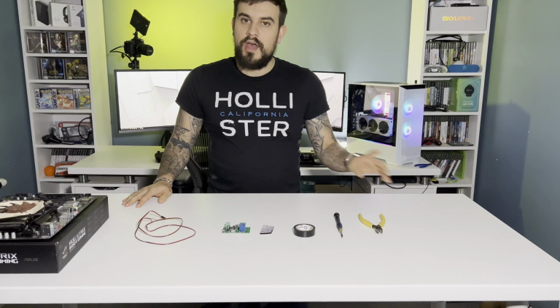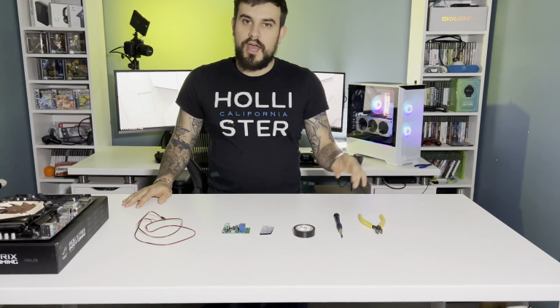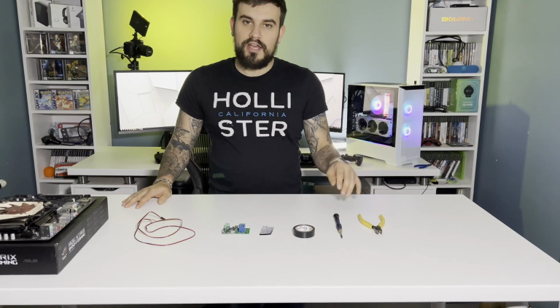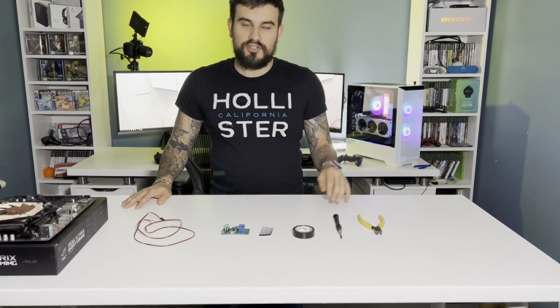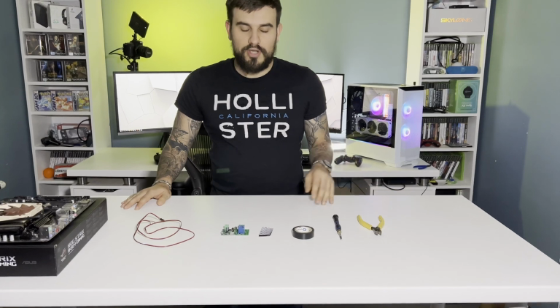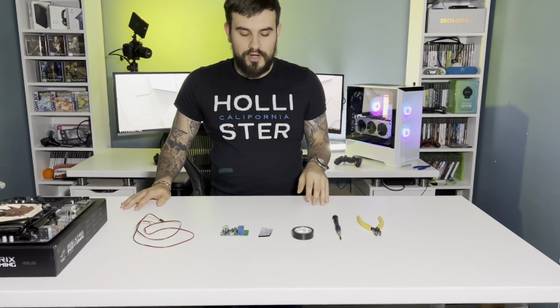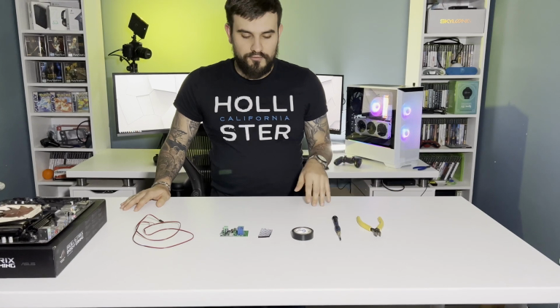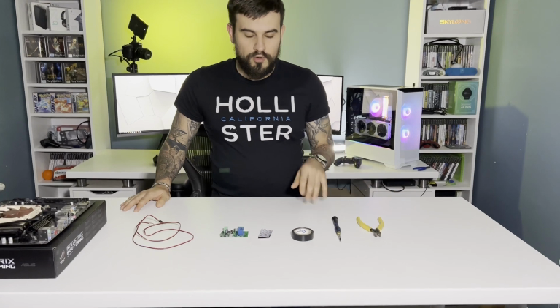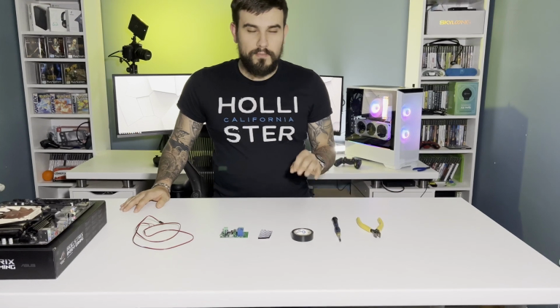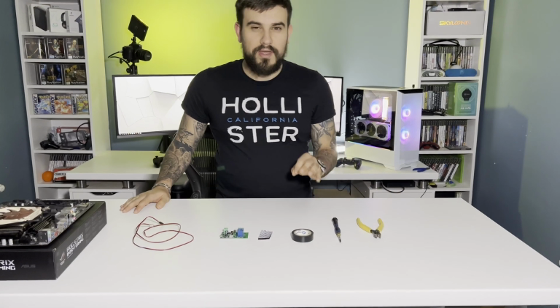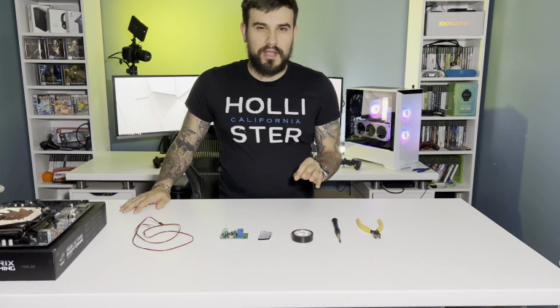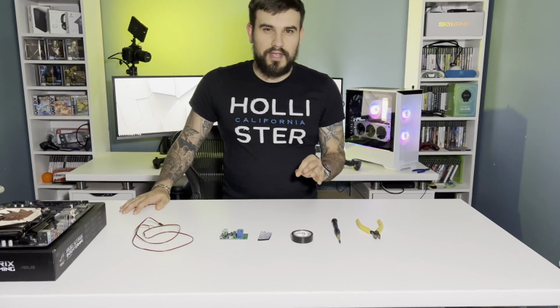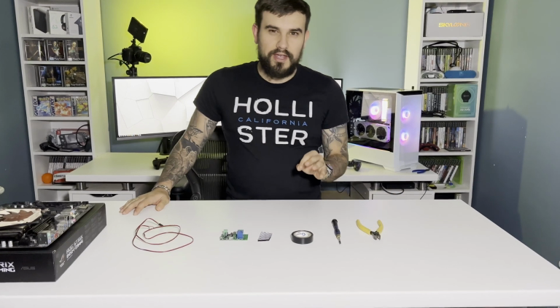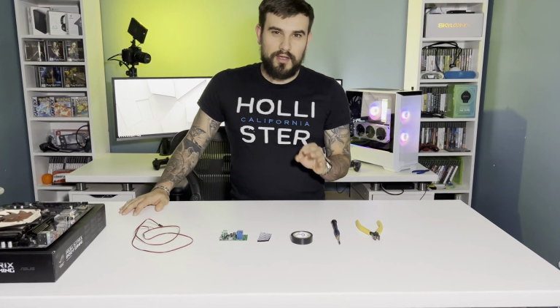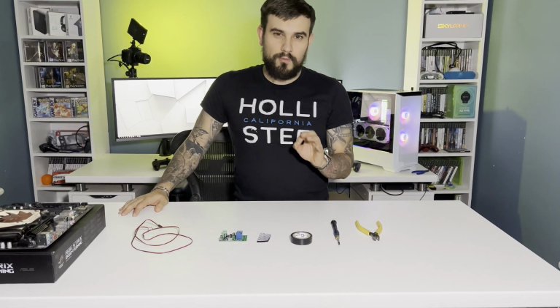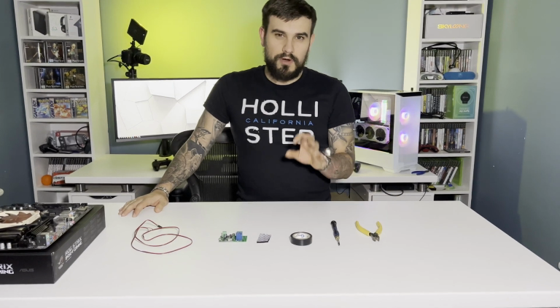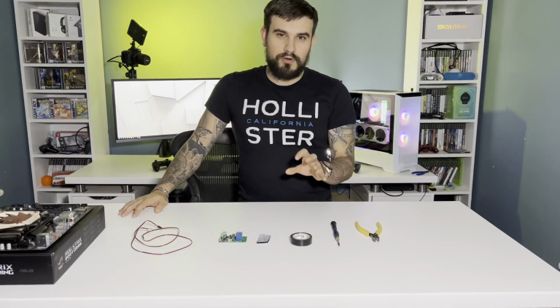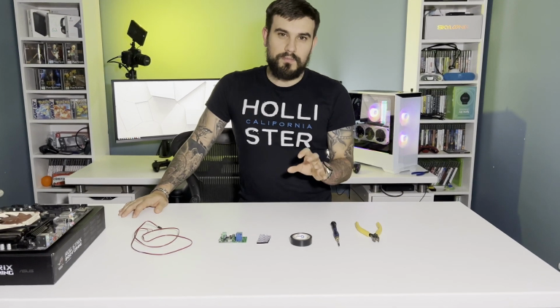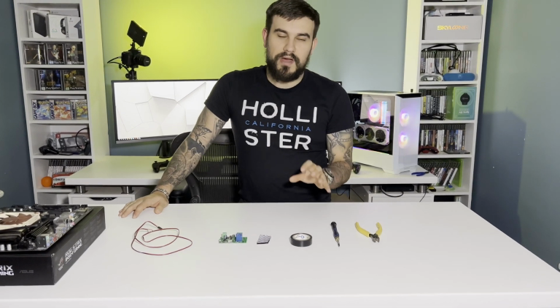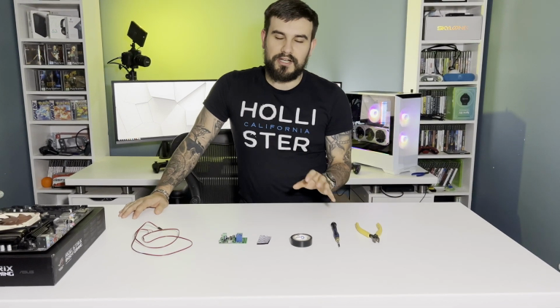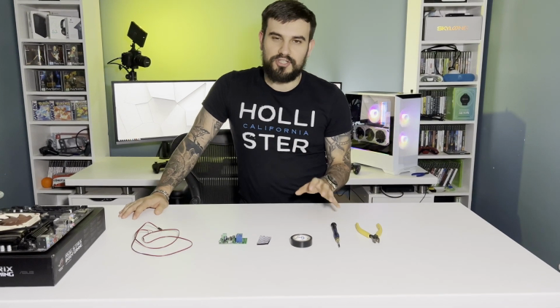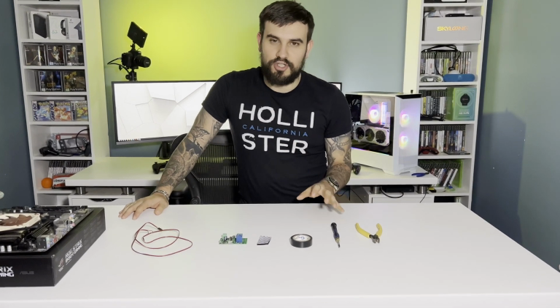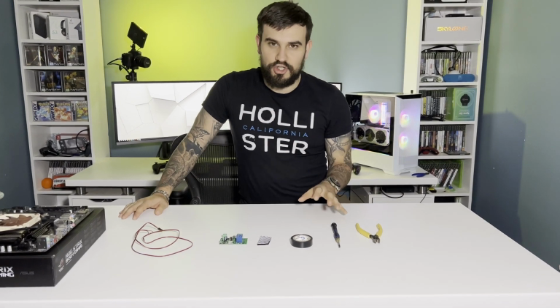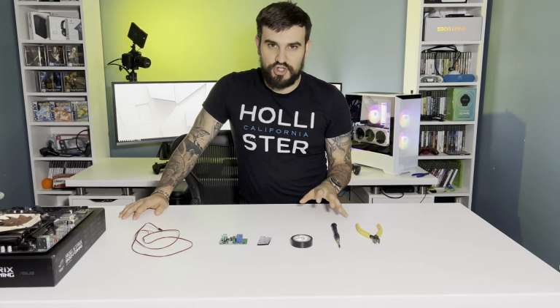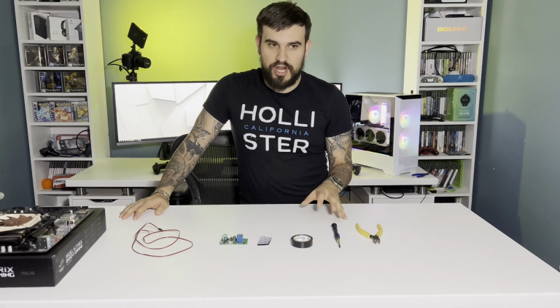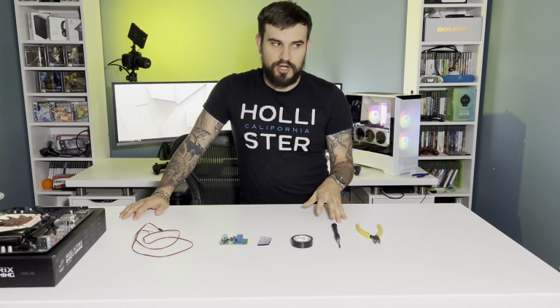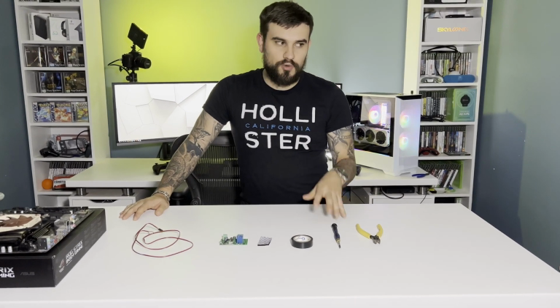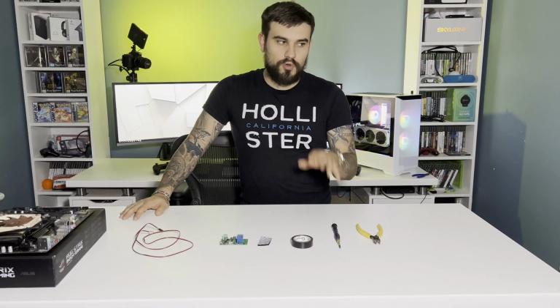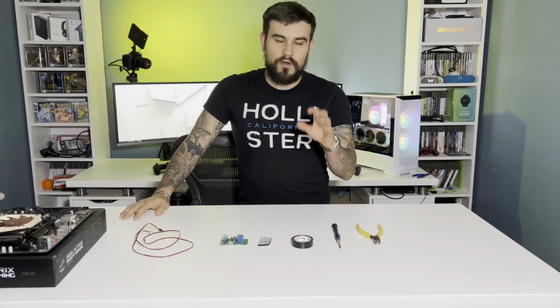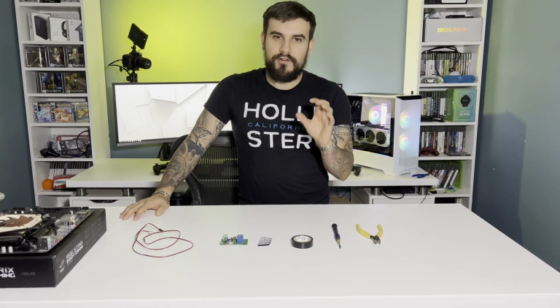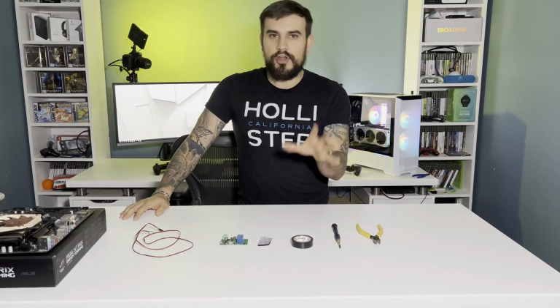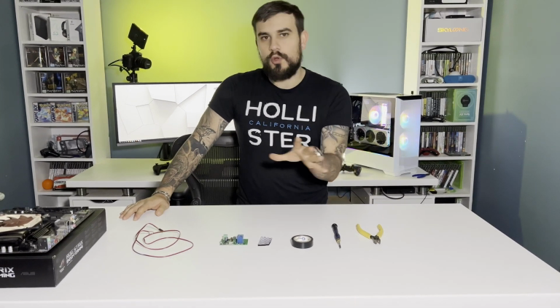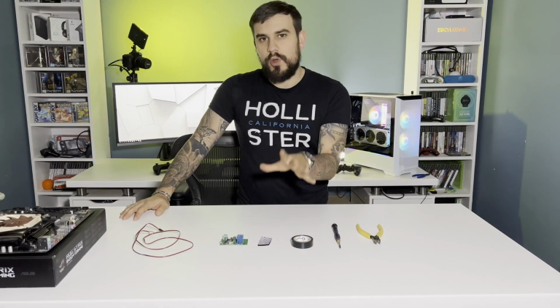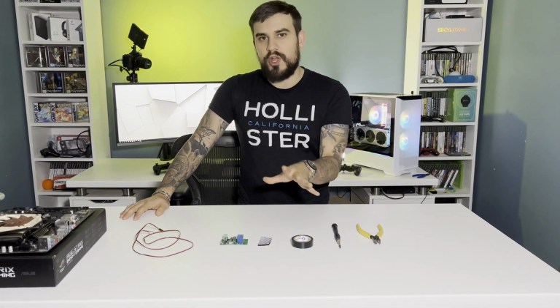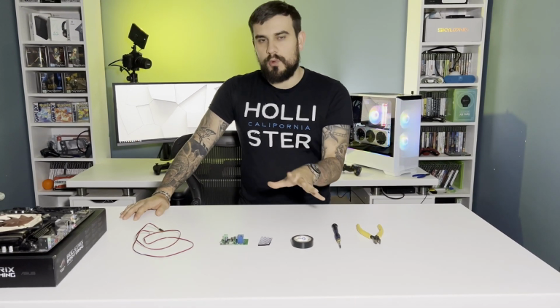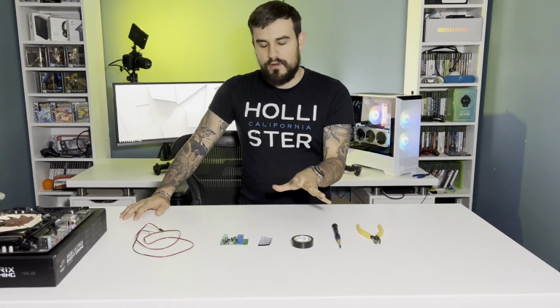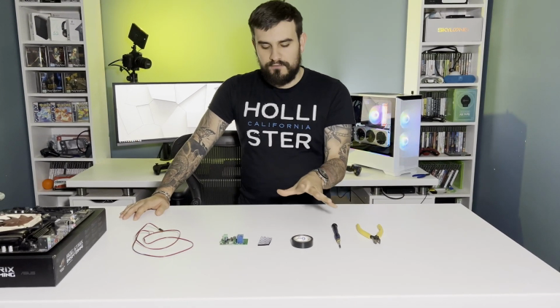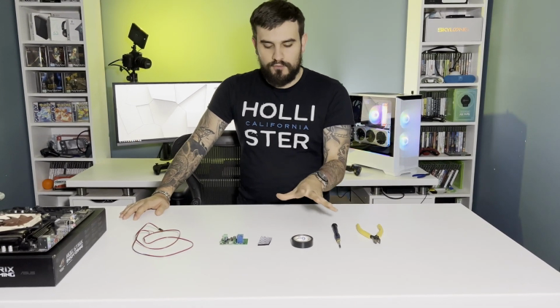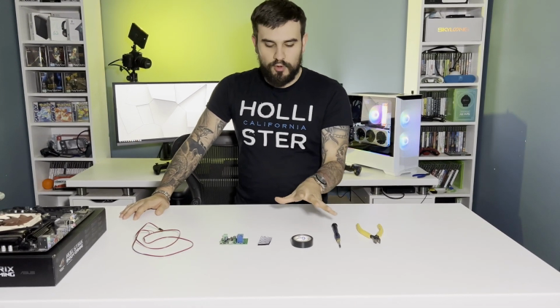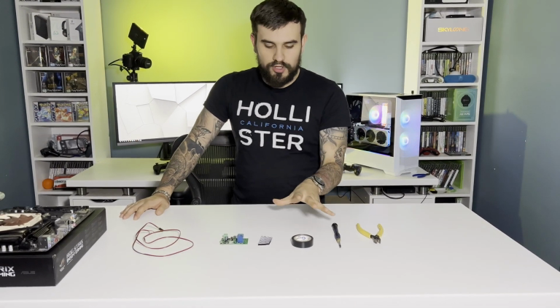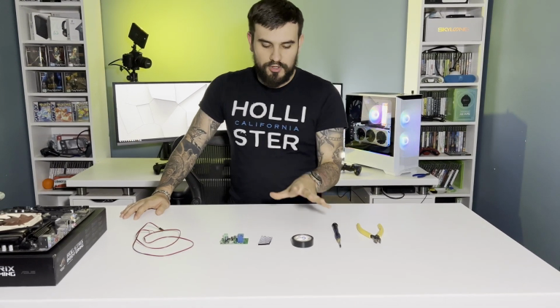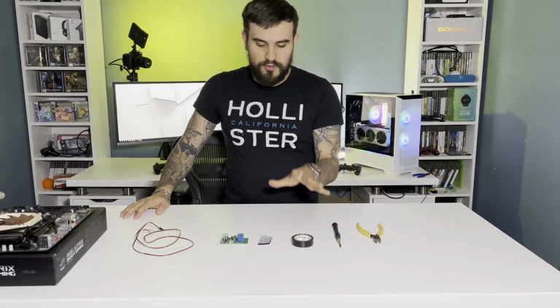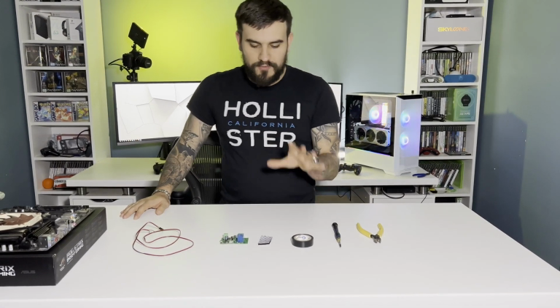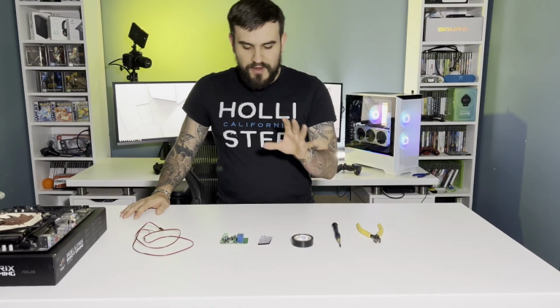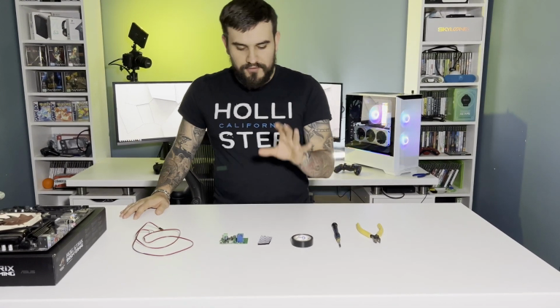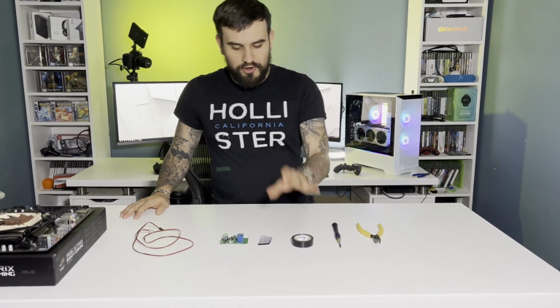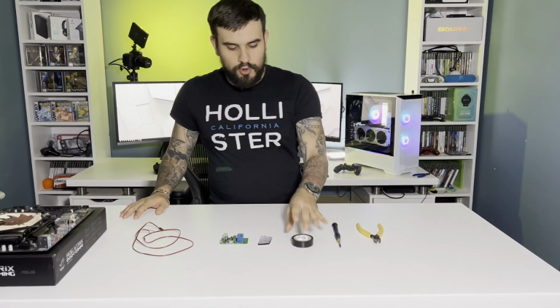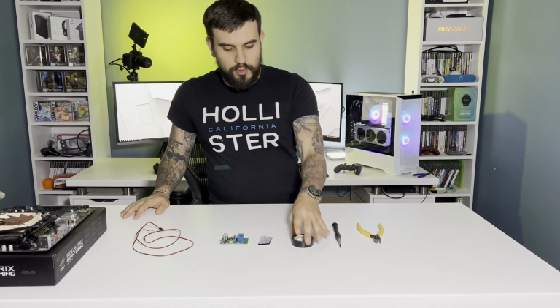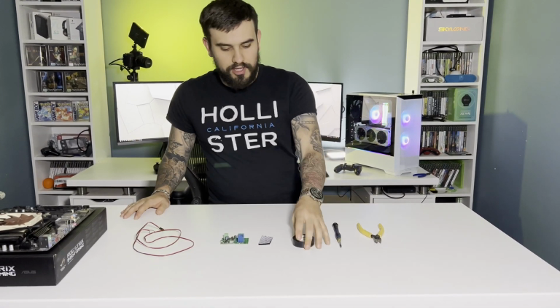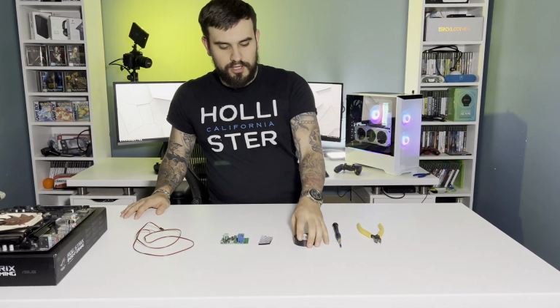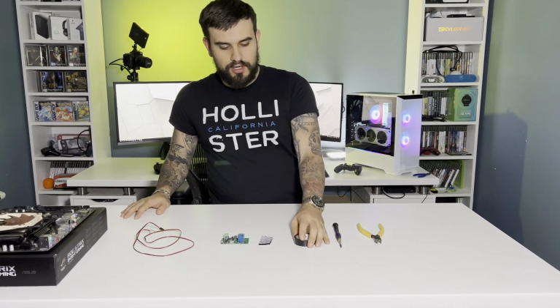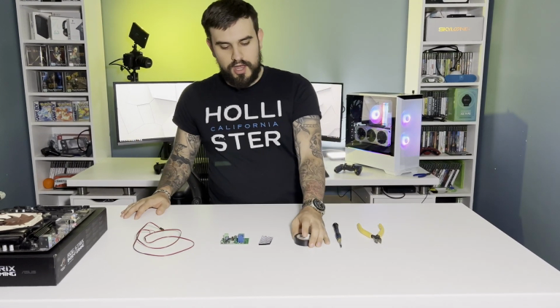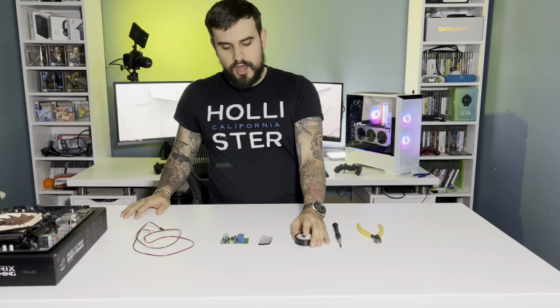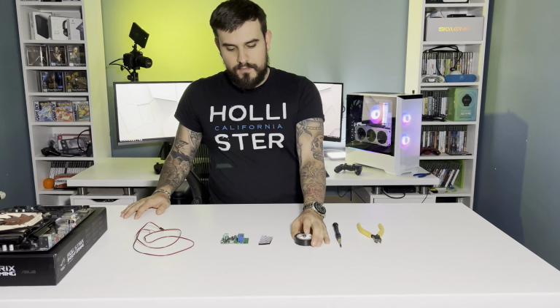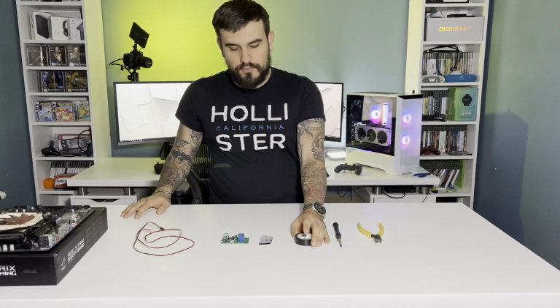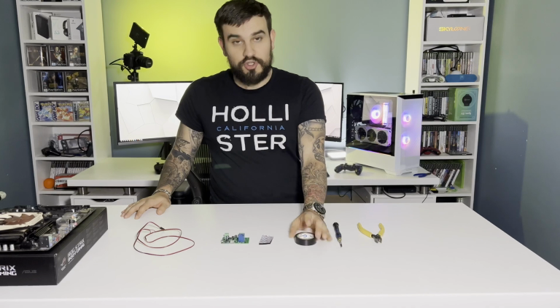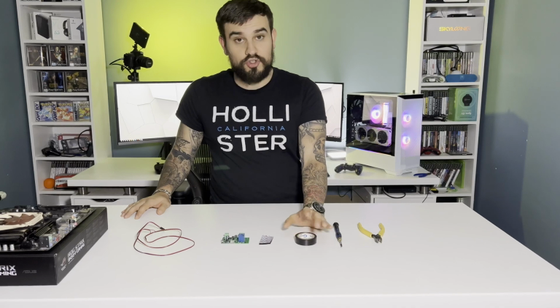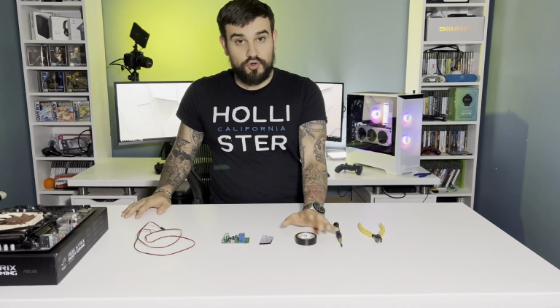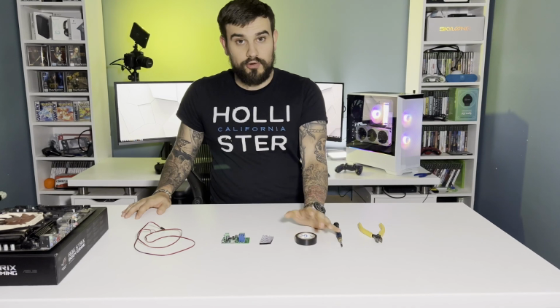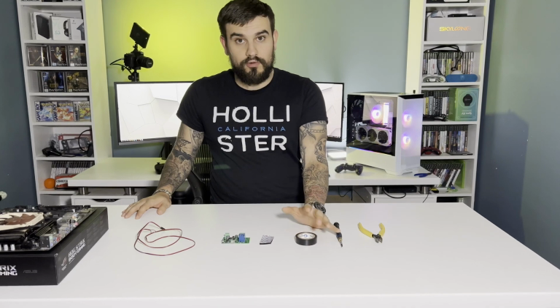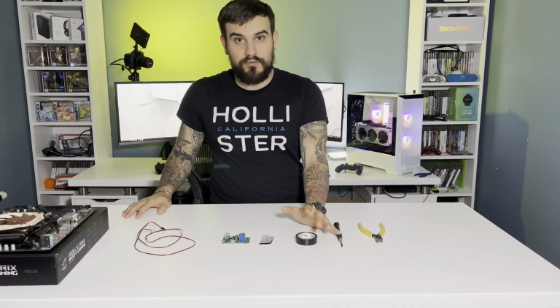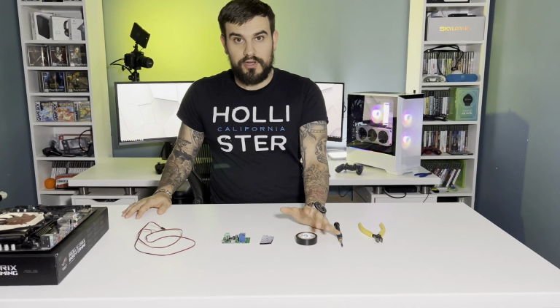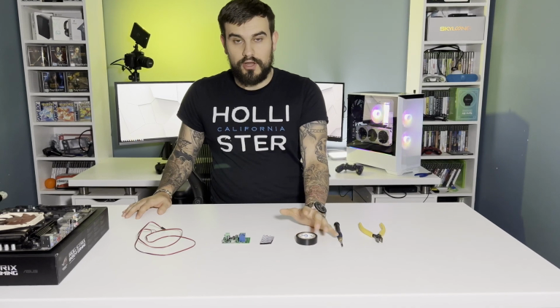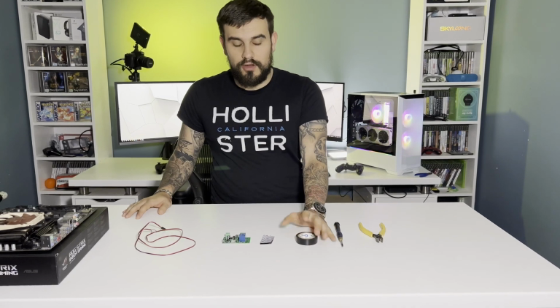Hey, how's it going everyone? Mick here. Welcome back to the channel. Got a very quick one for you, a very quick tutorial video.